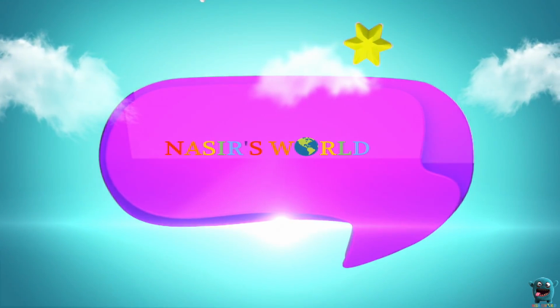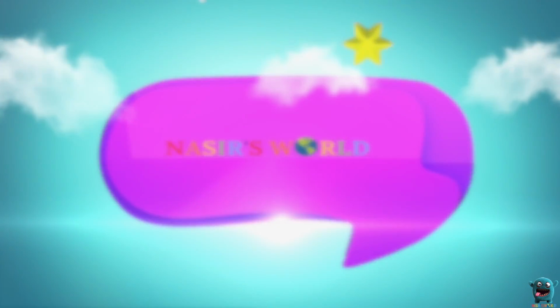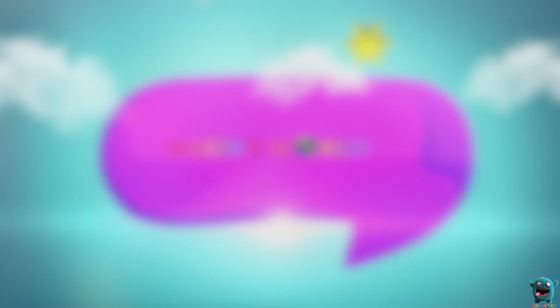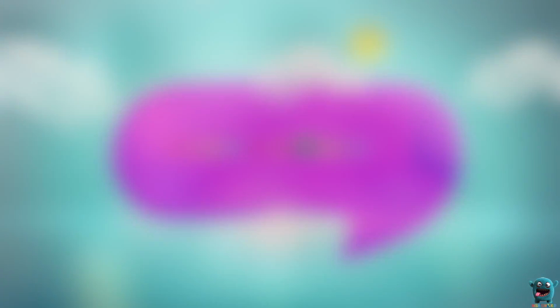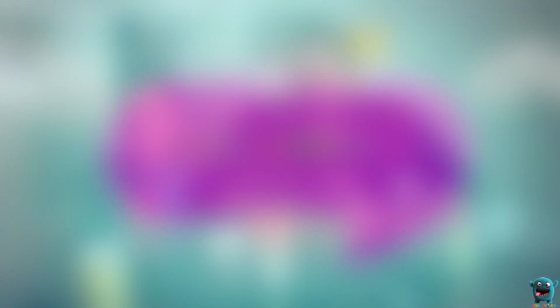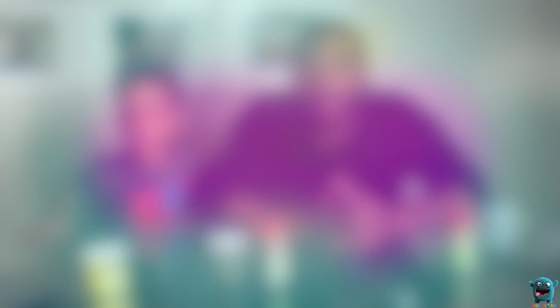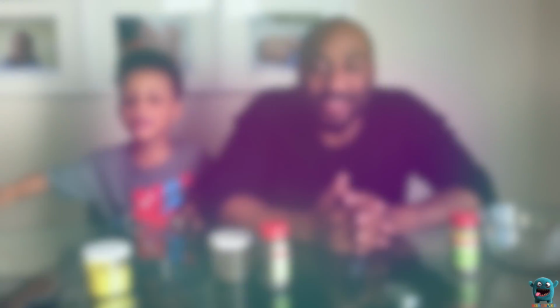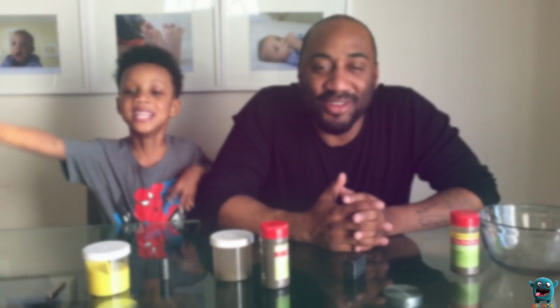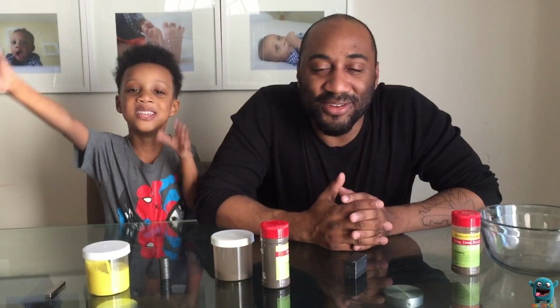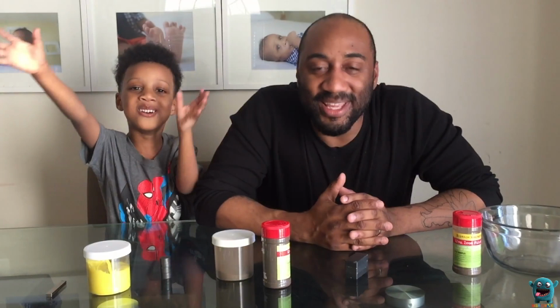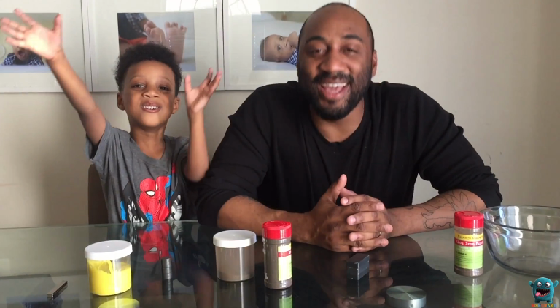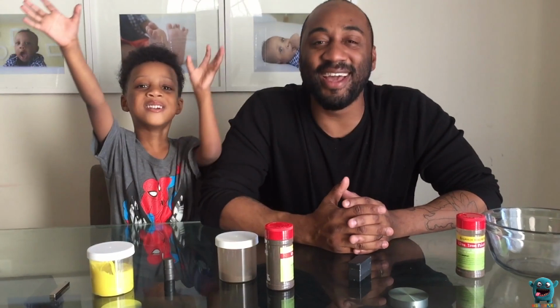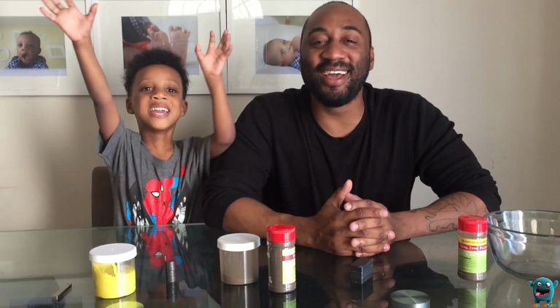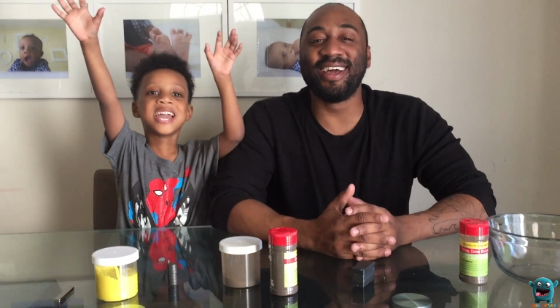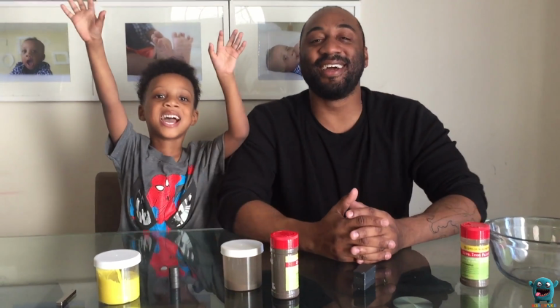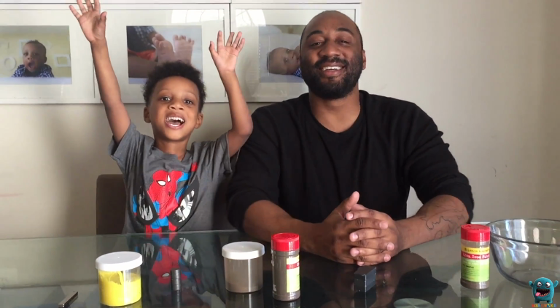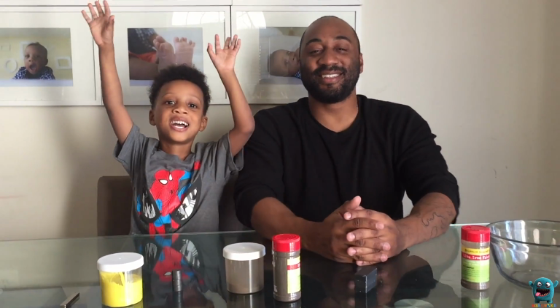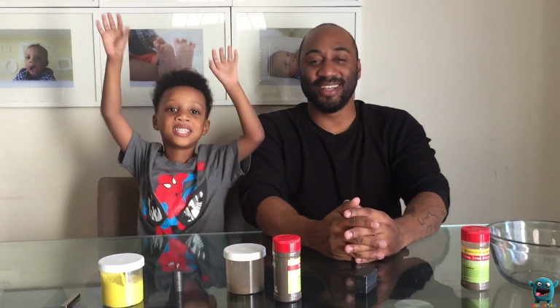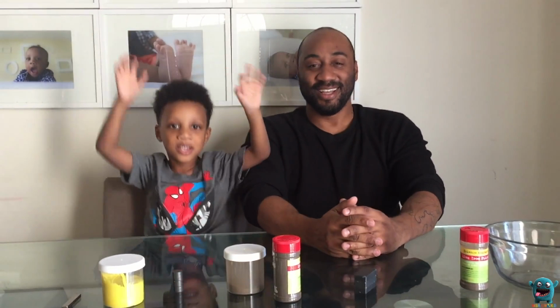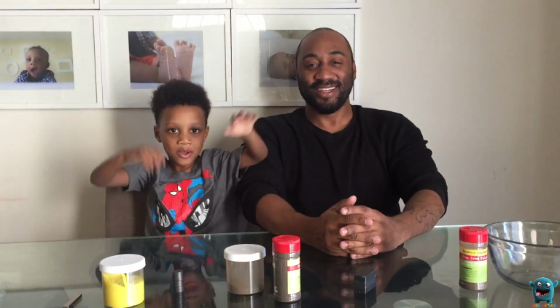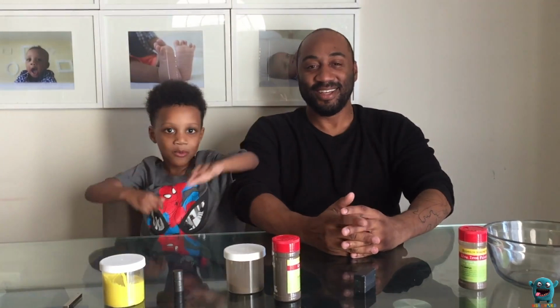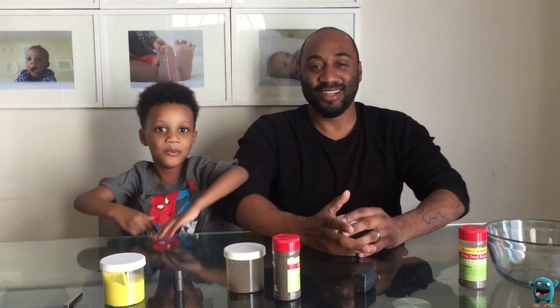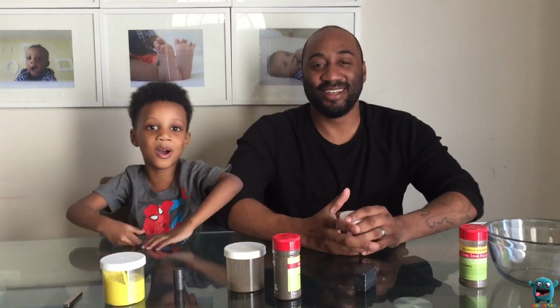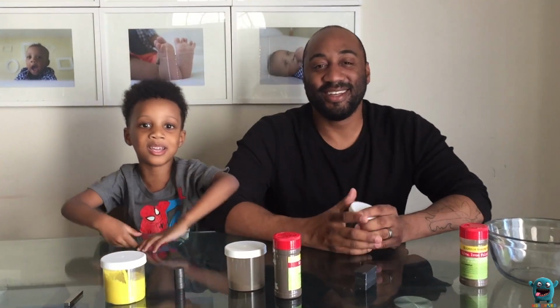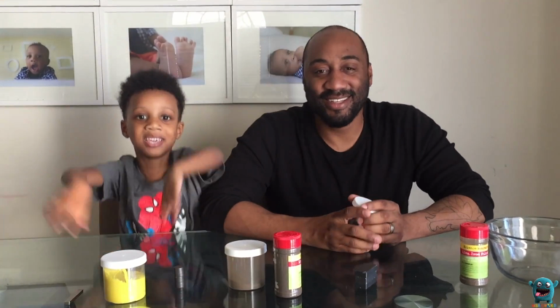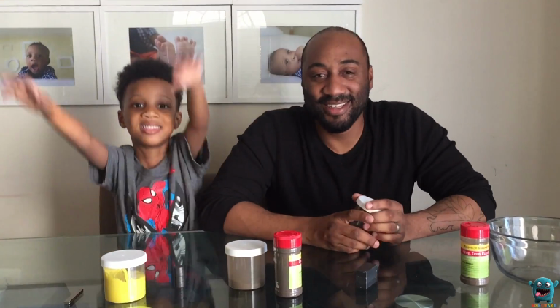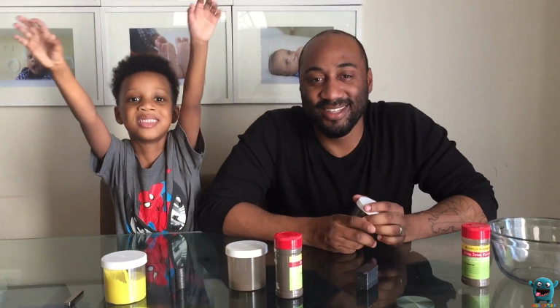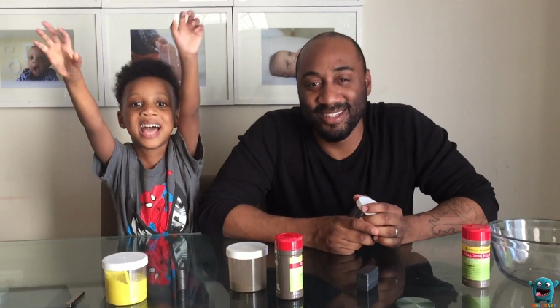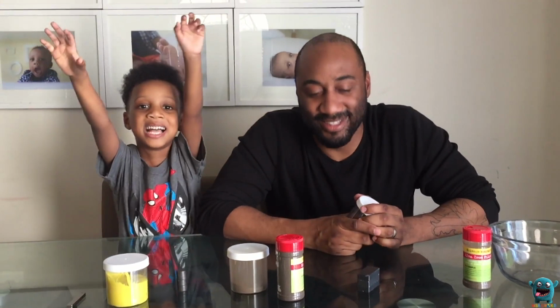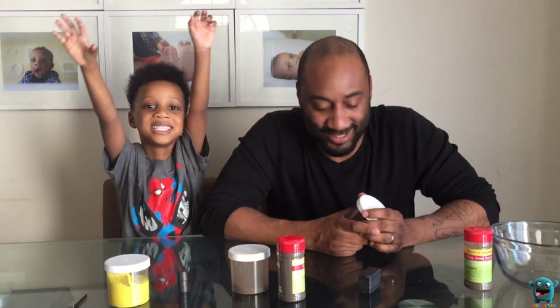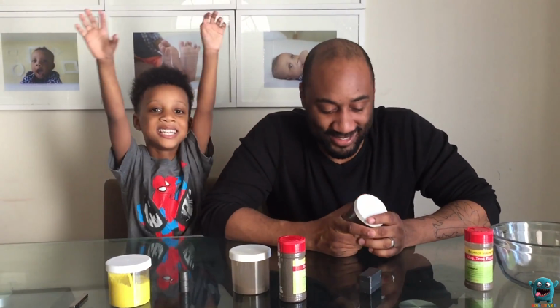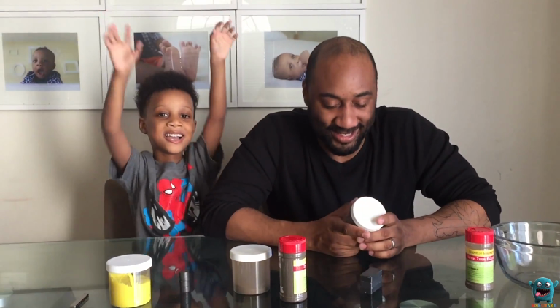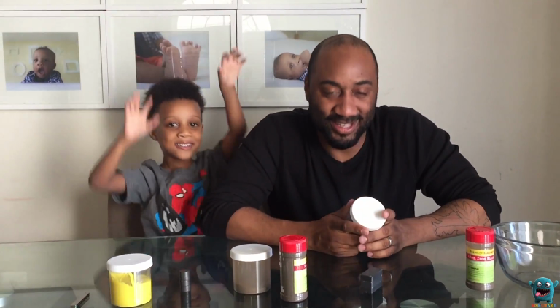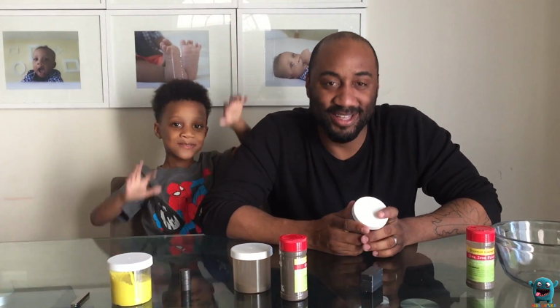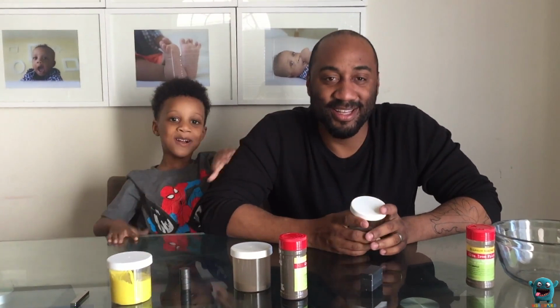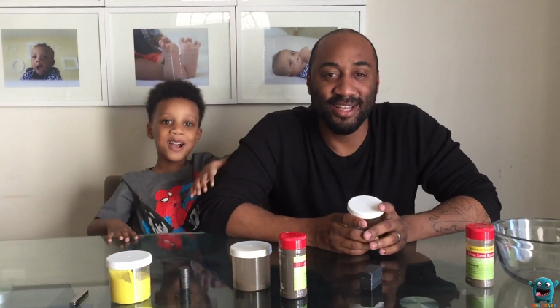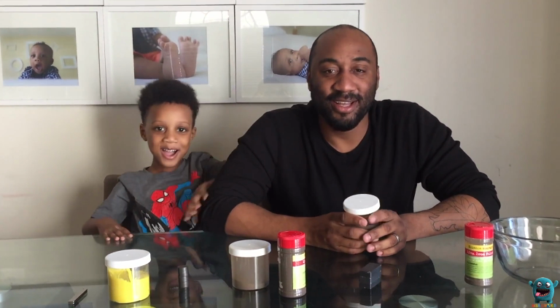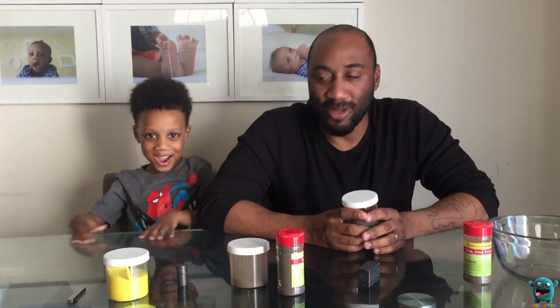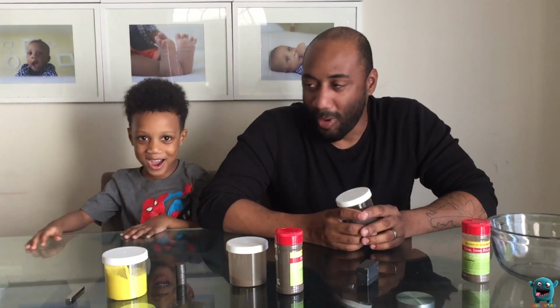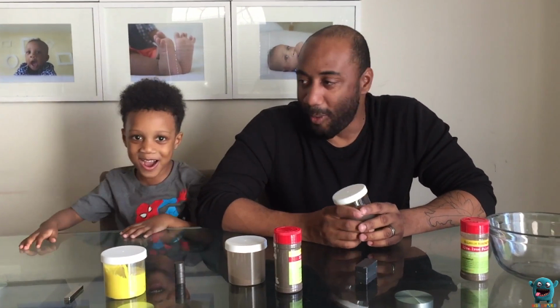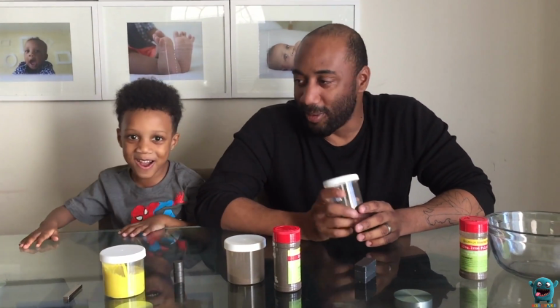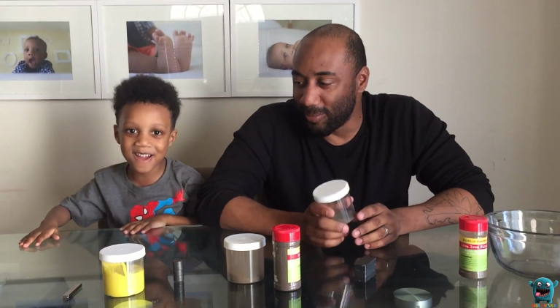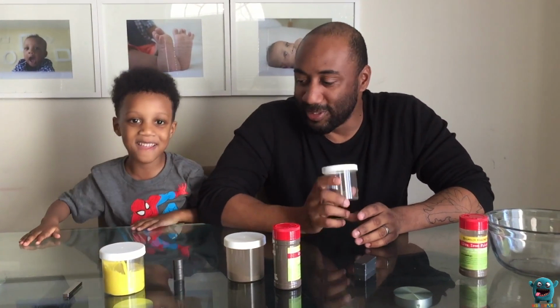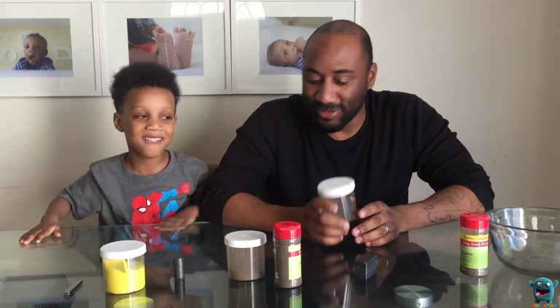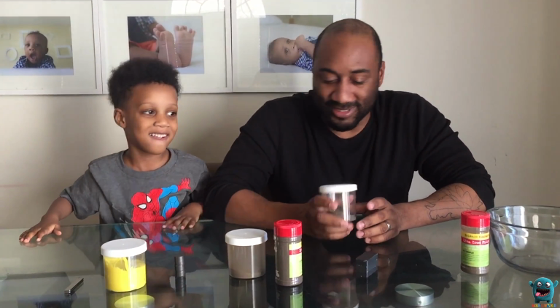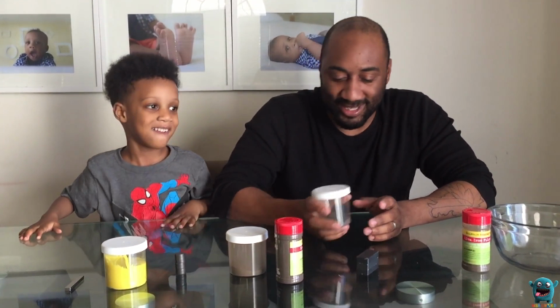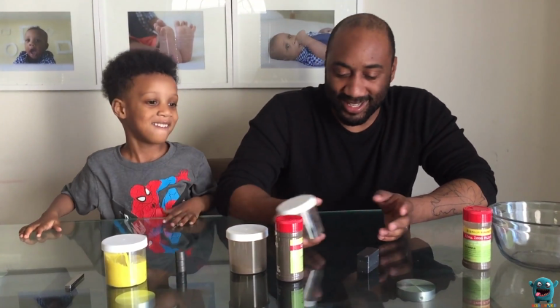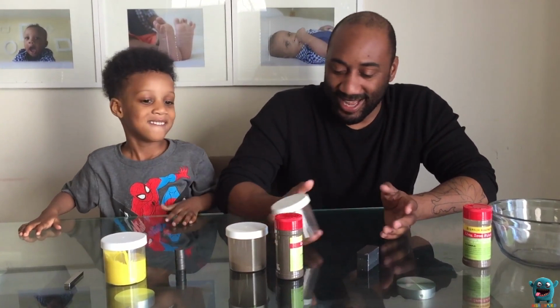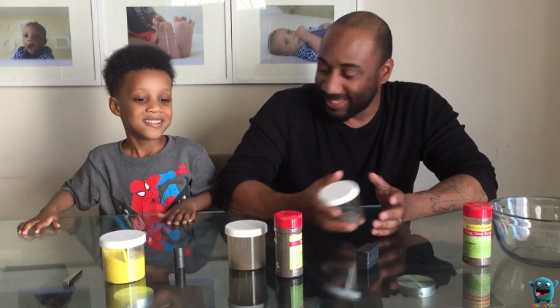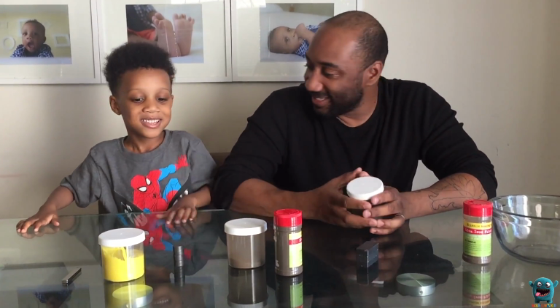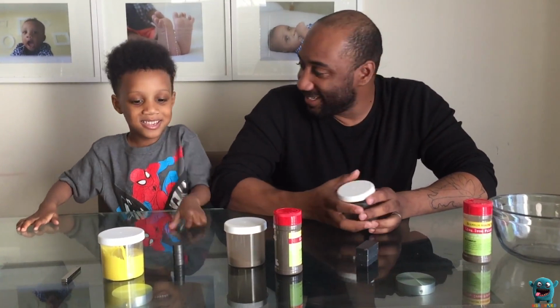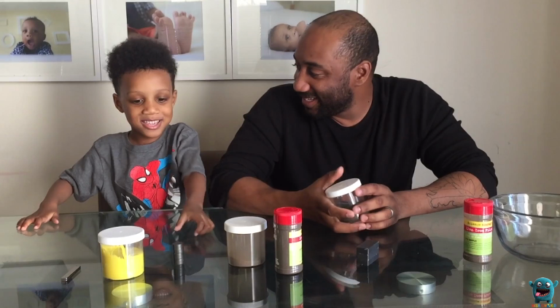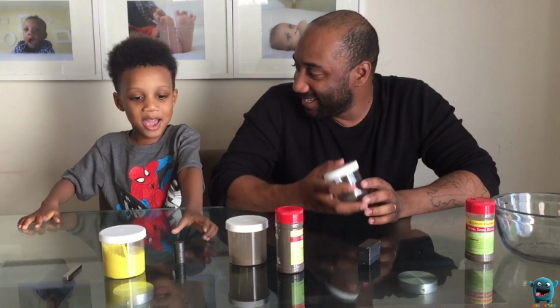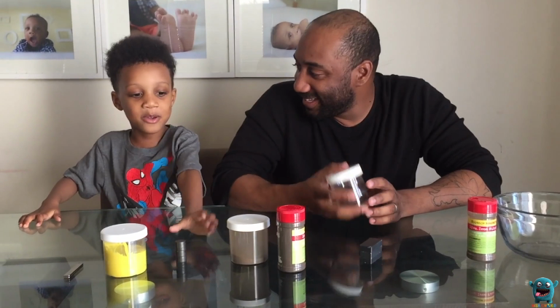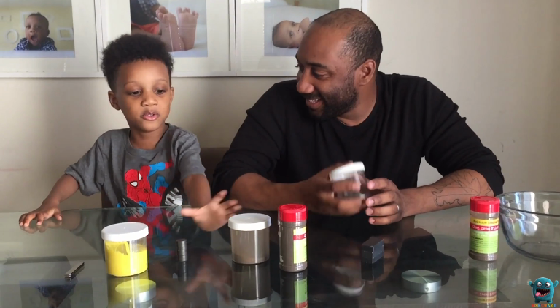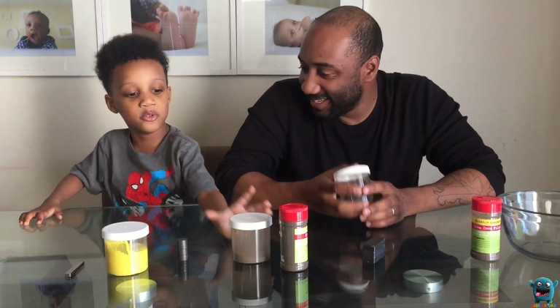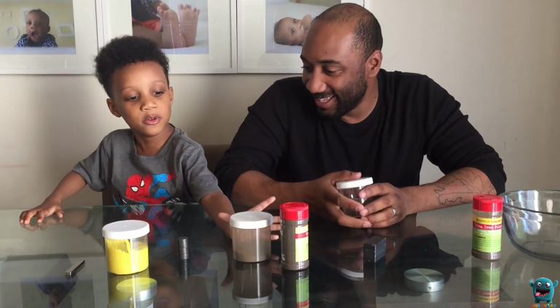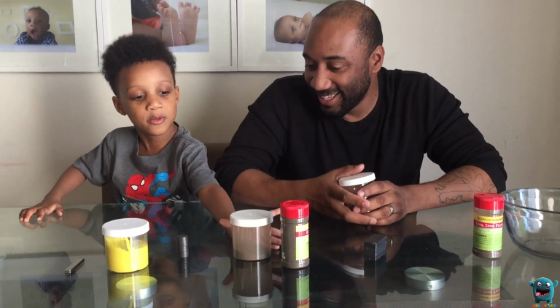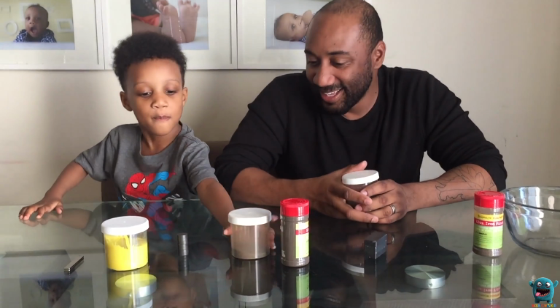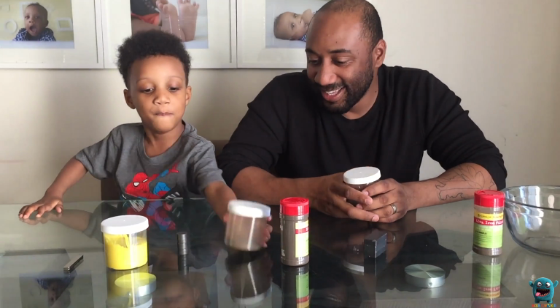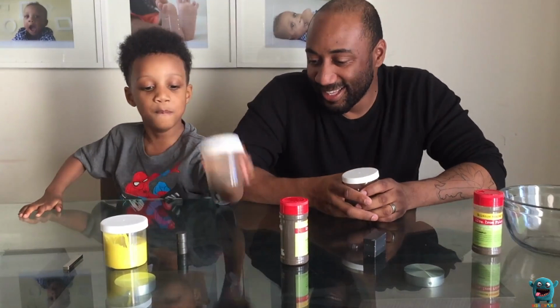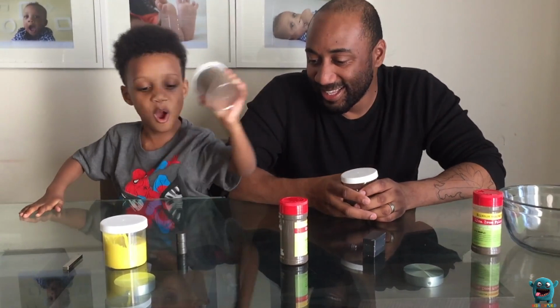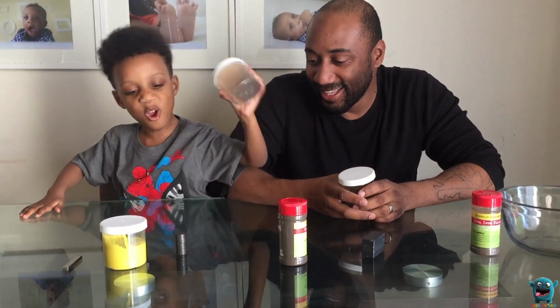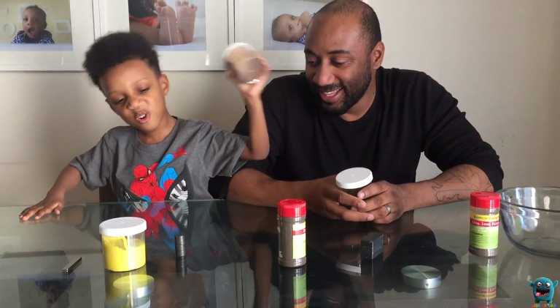Happy new year! Welcome to Nazzy's world! What are we doing today, Nazzy? Today we're doing magnets!